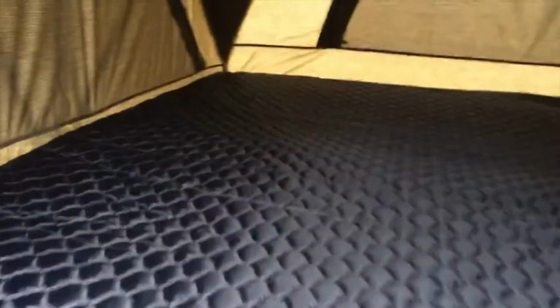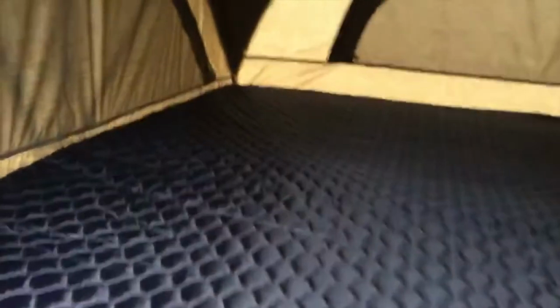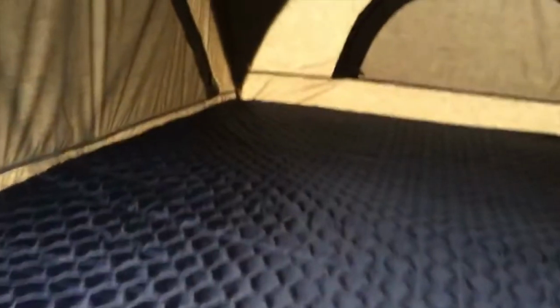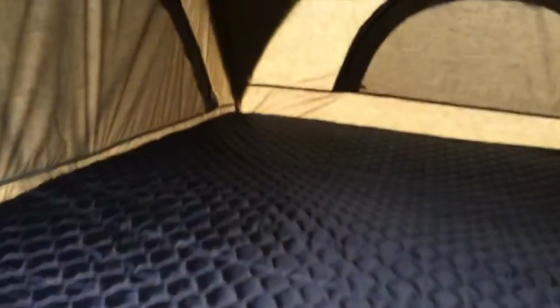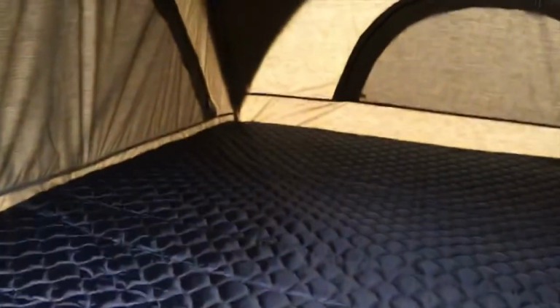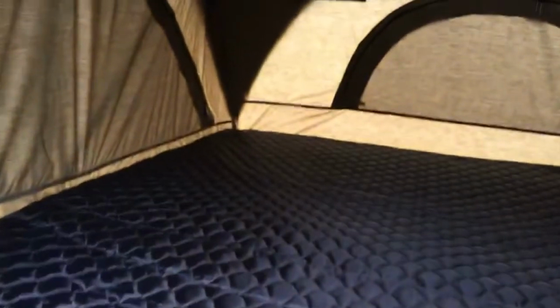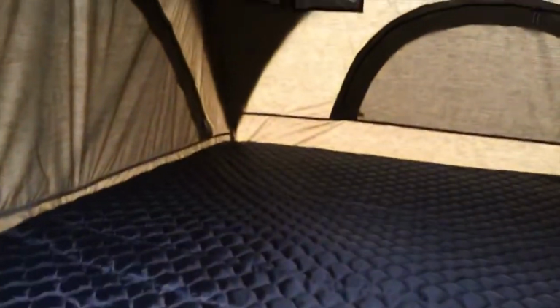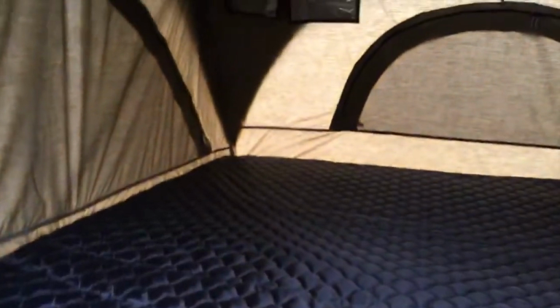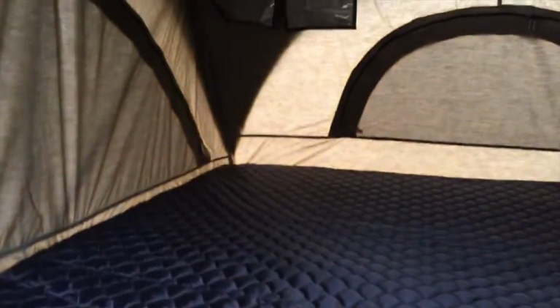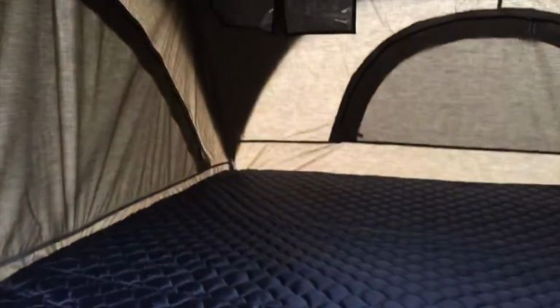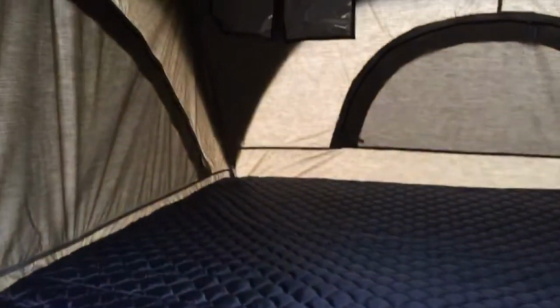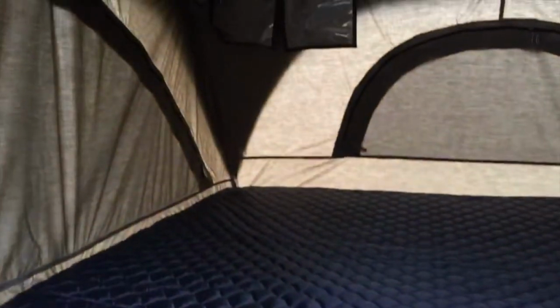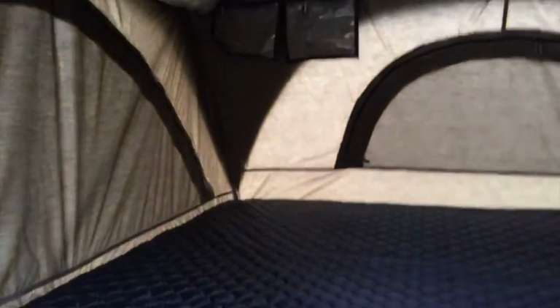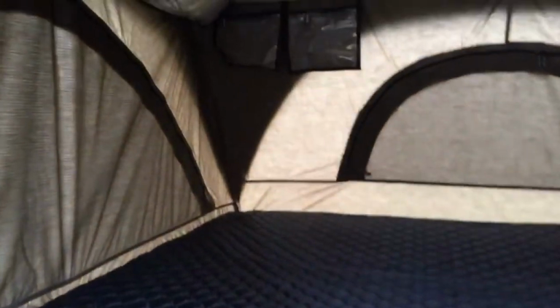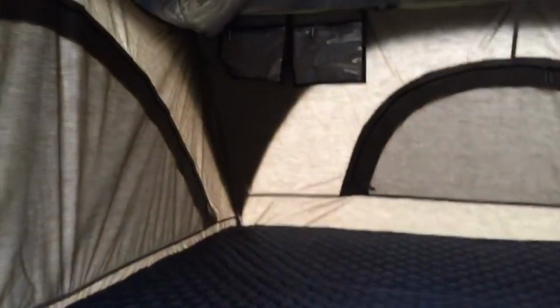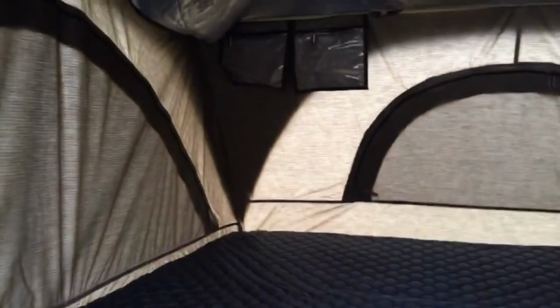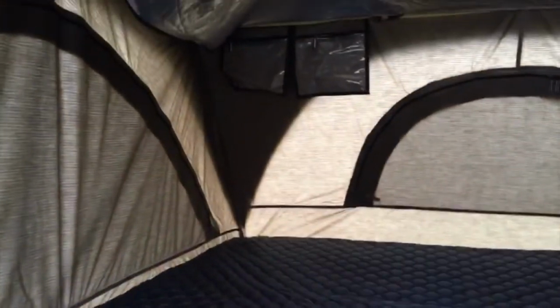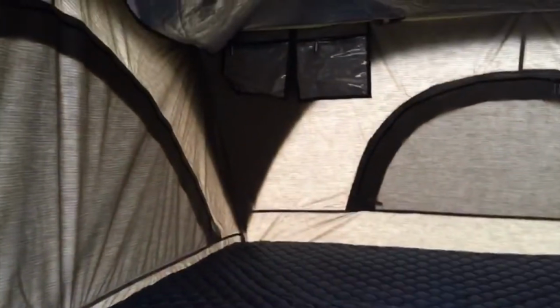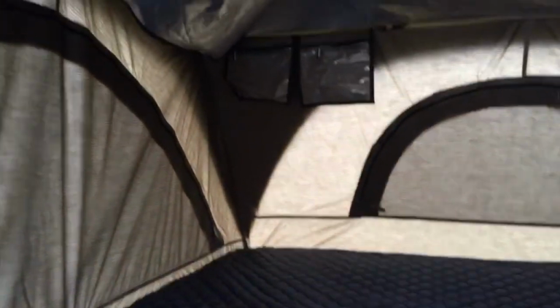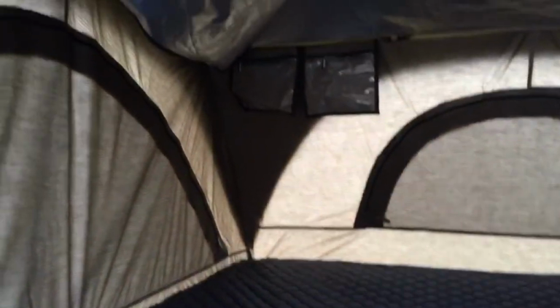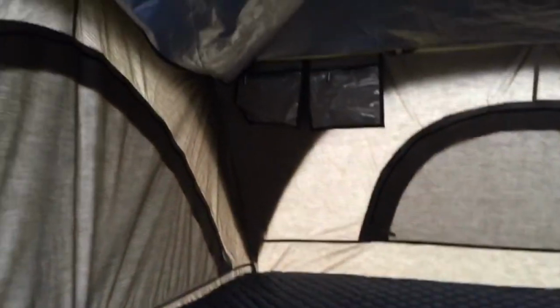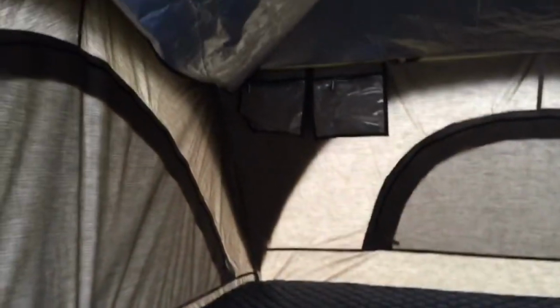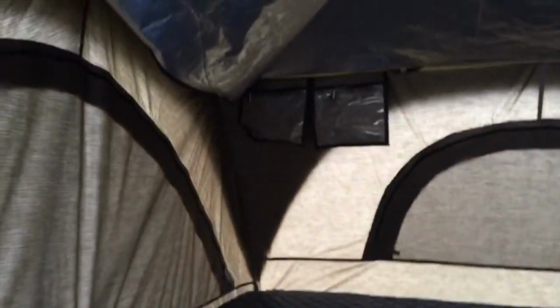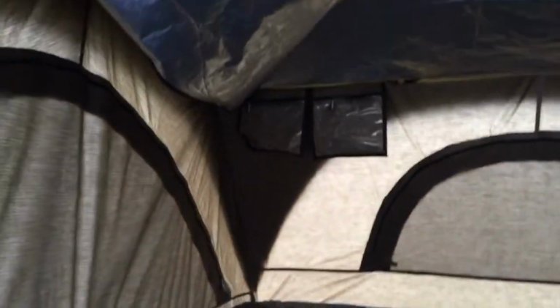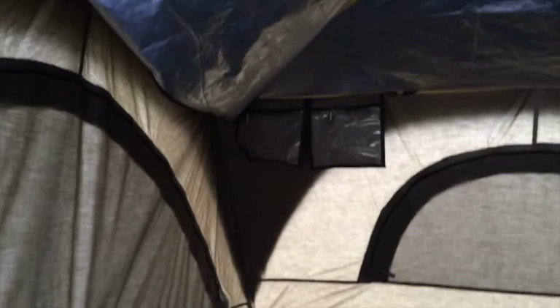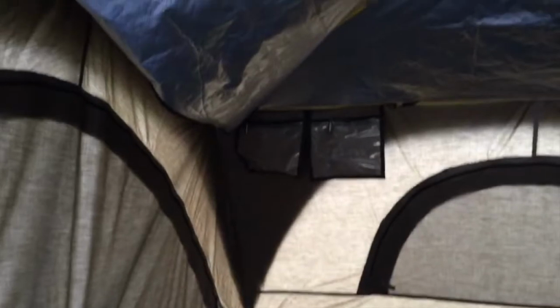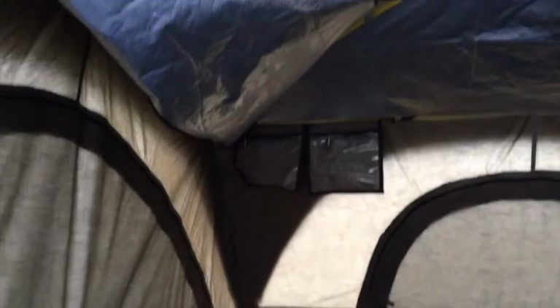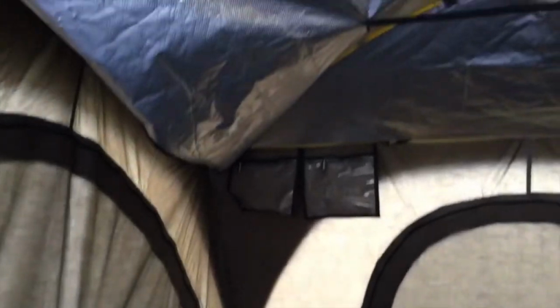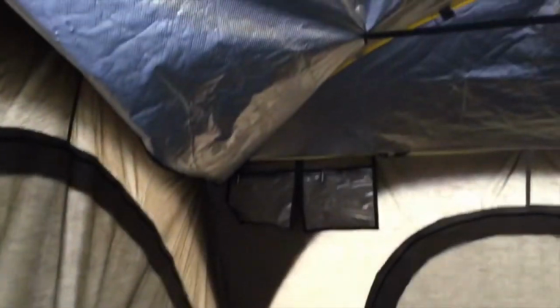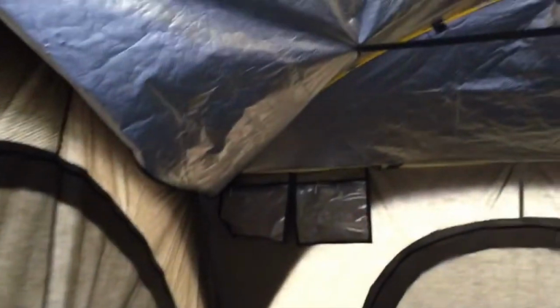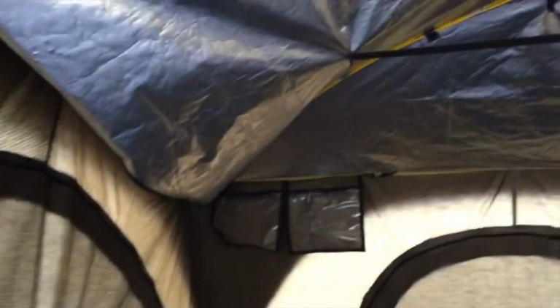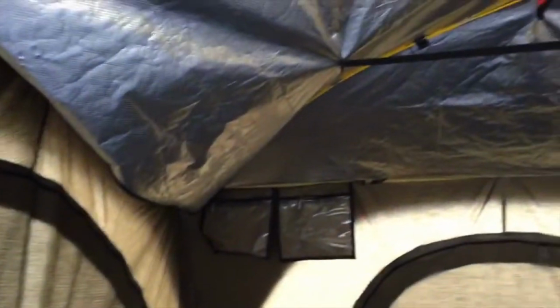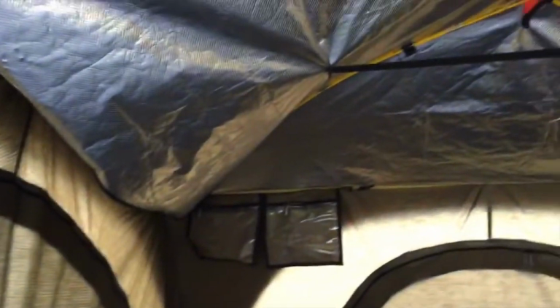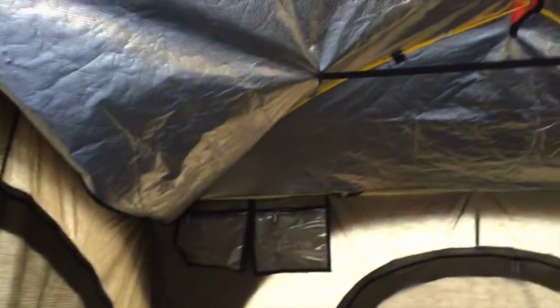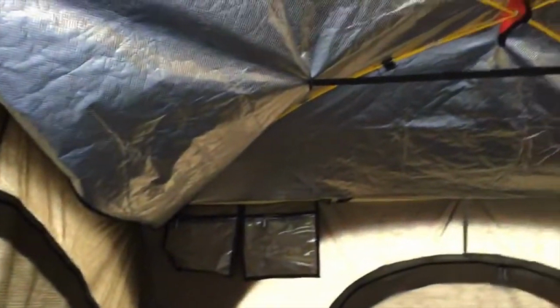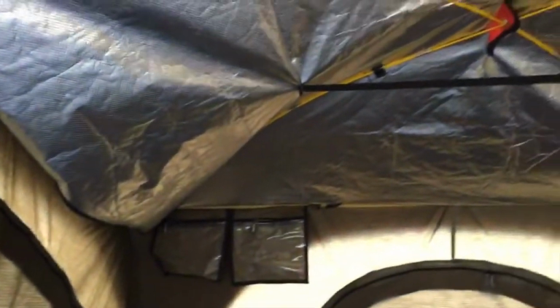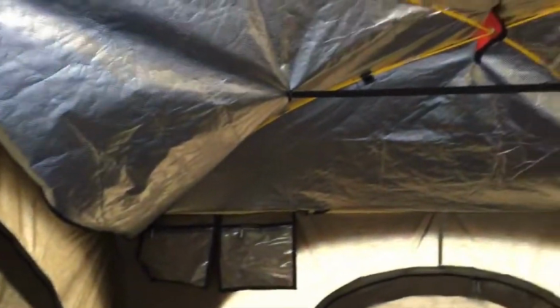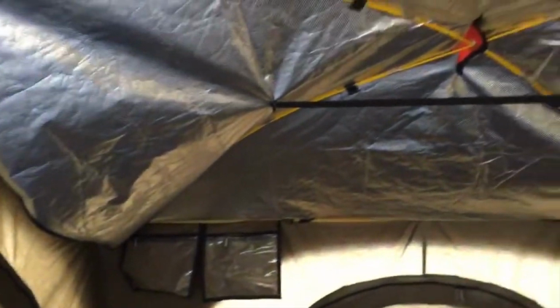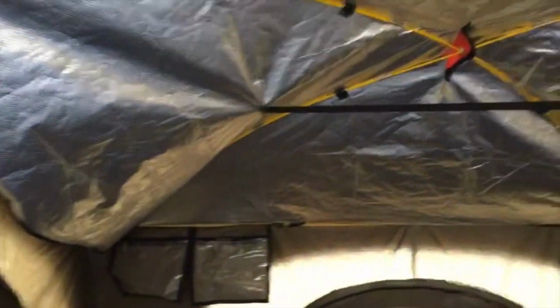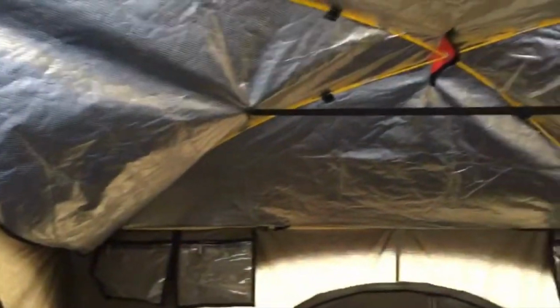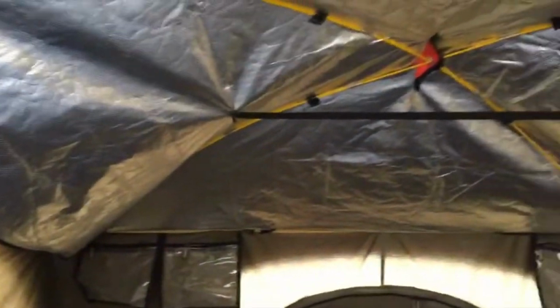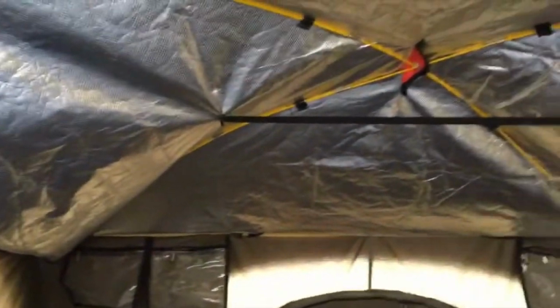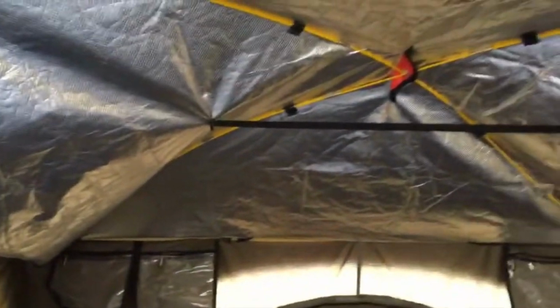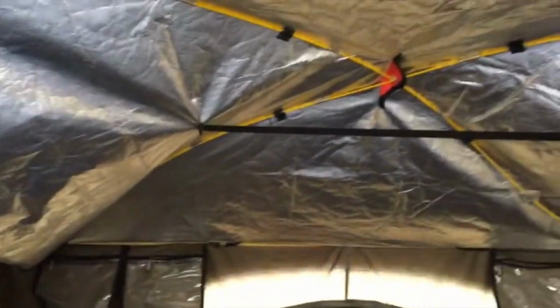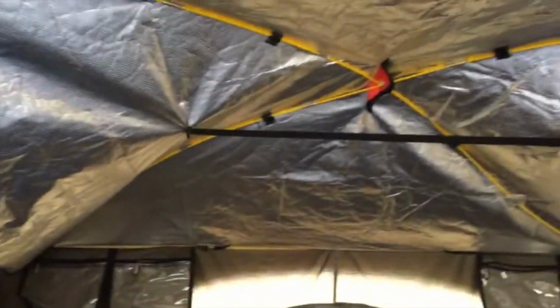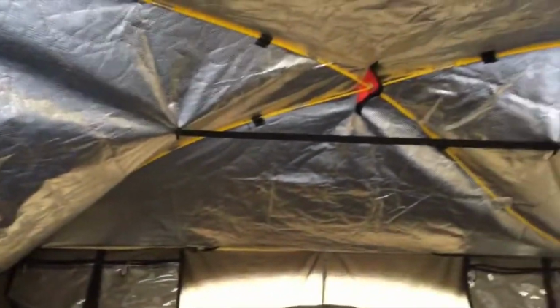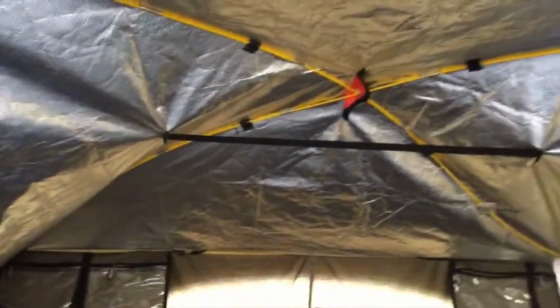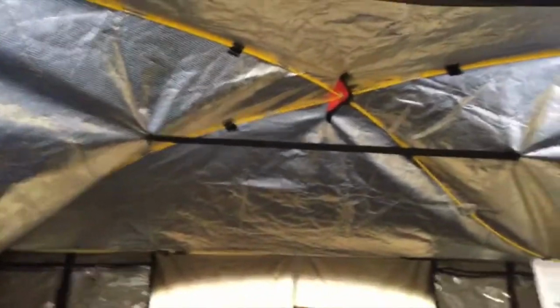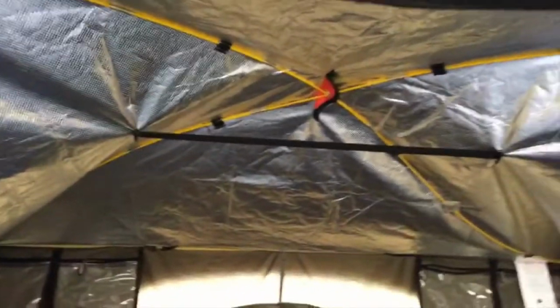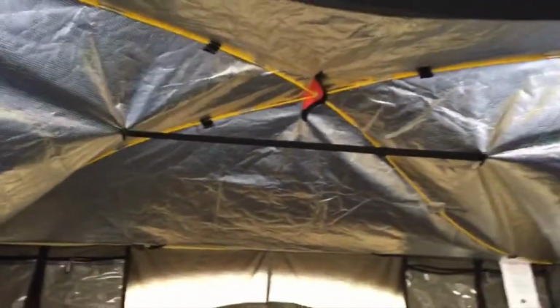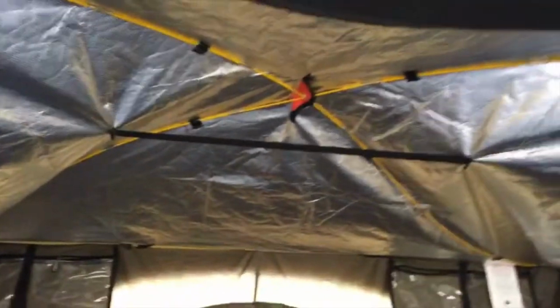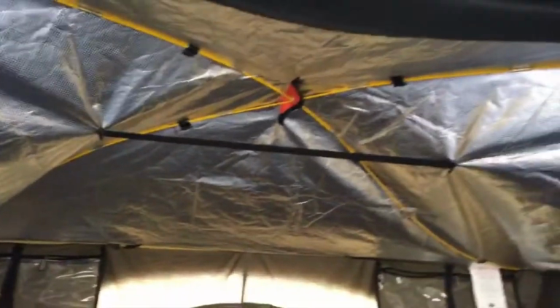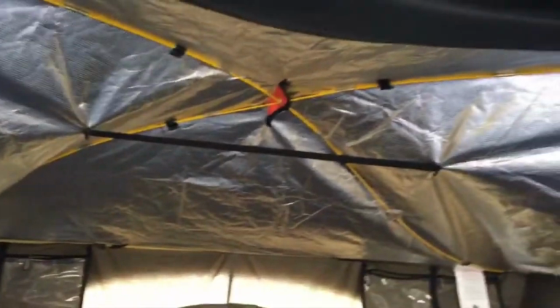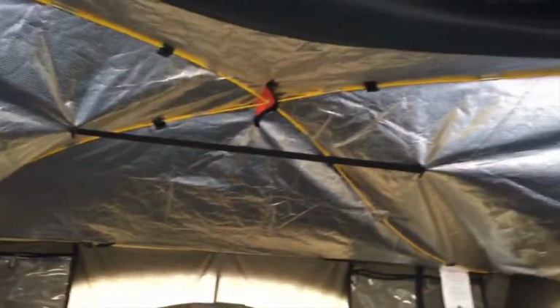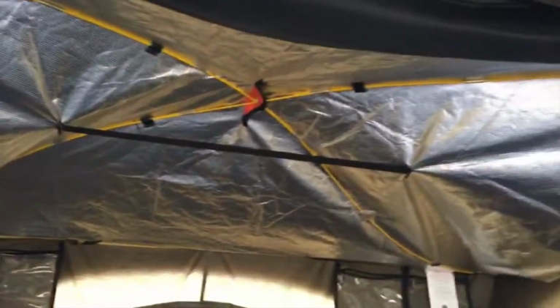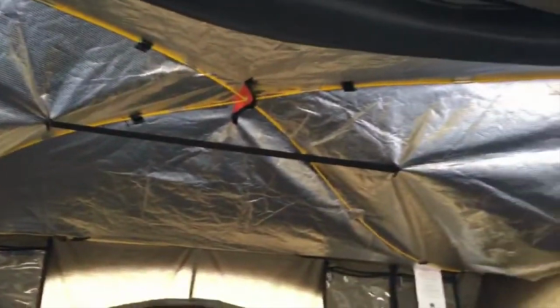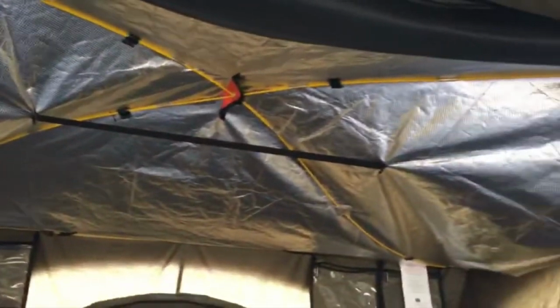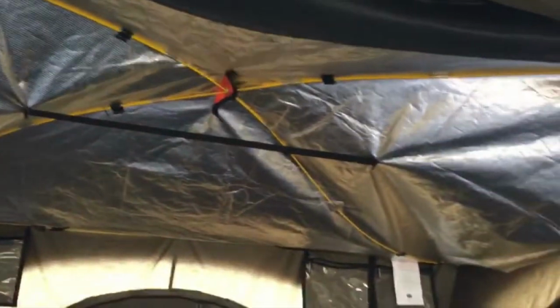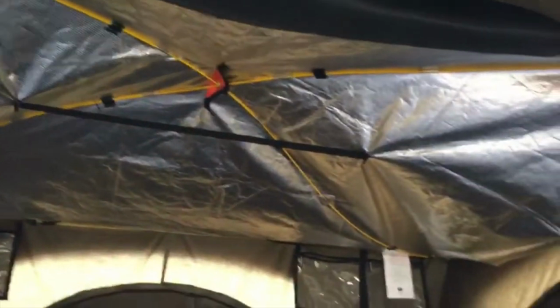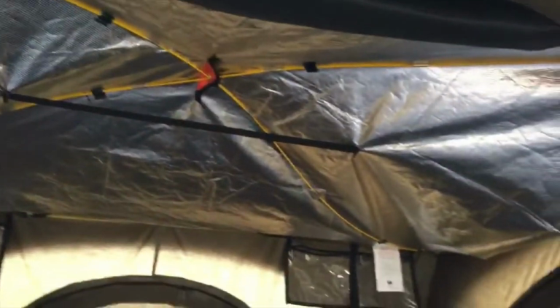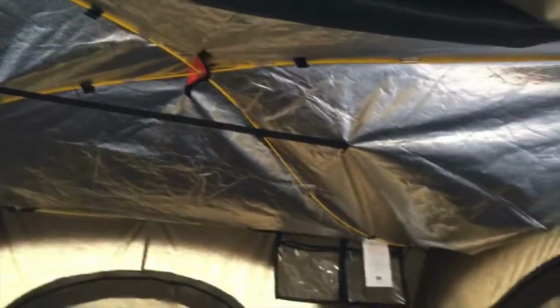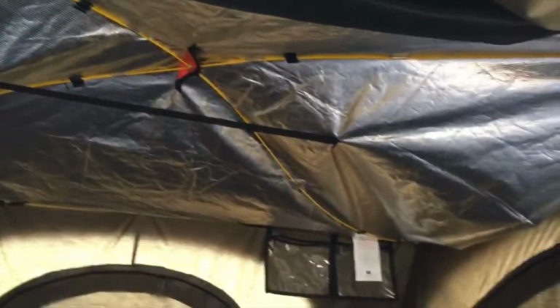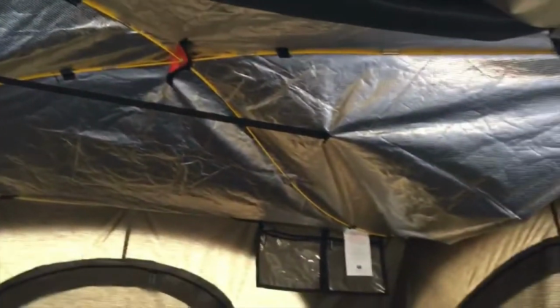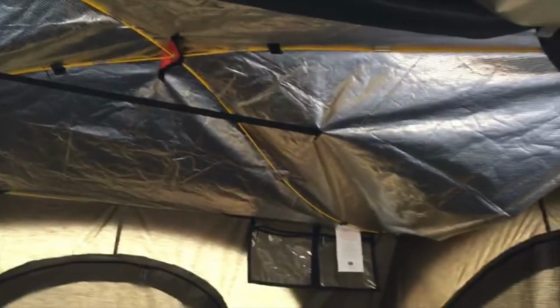Alright, so our emergency blanket roof project — looking a little like that right now.